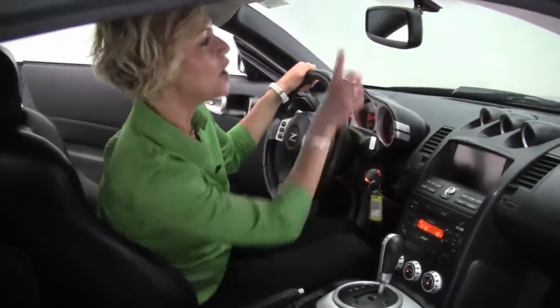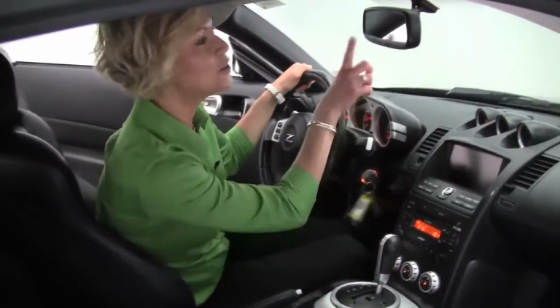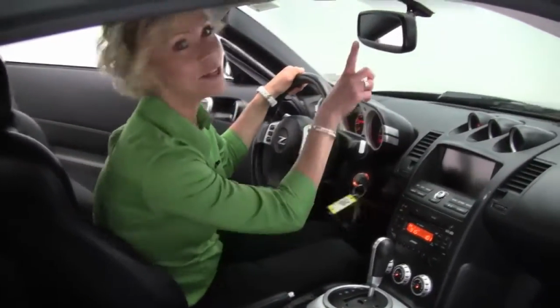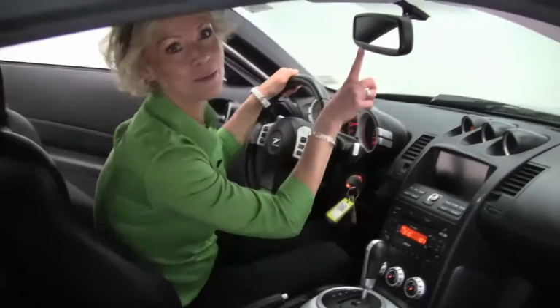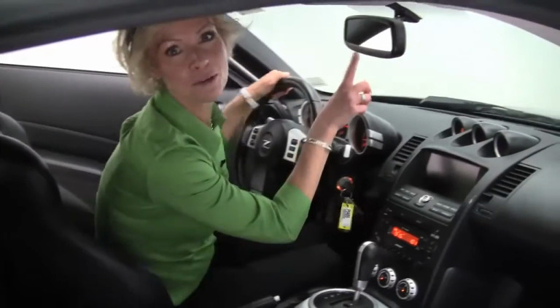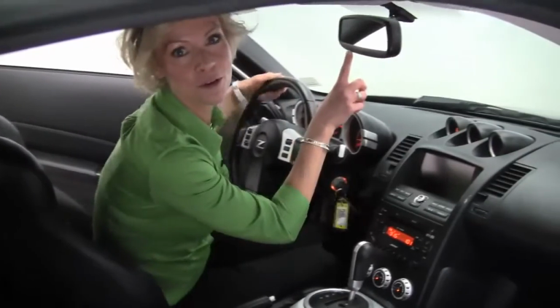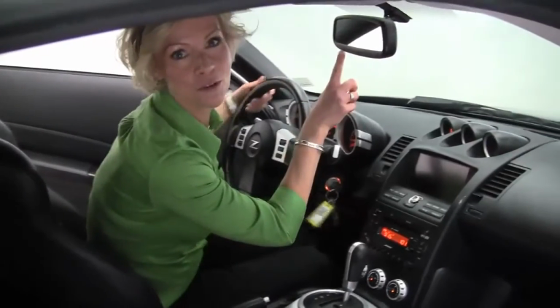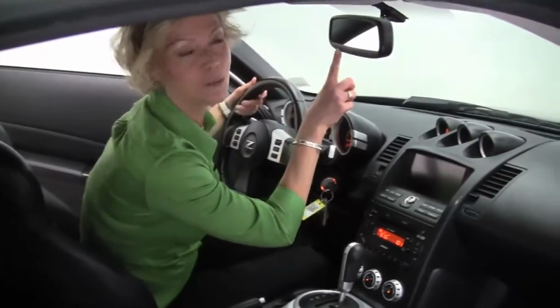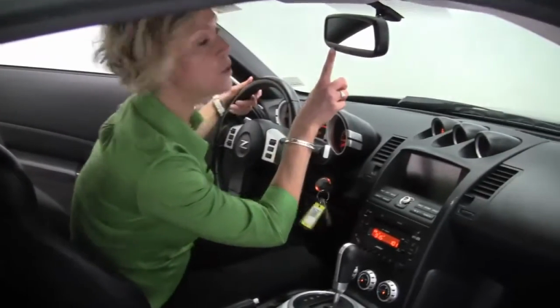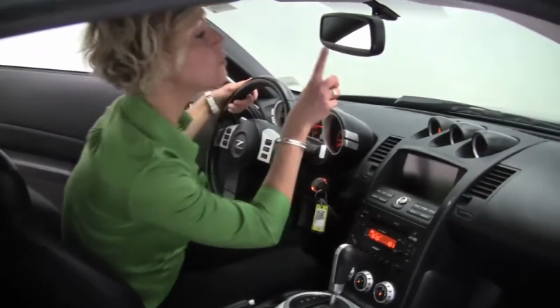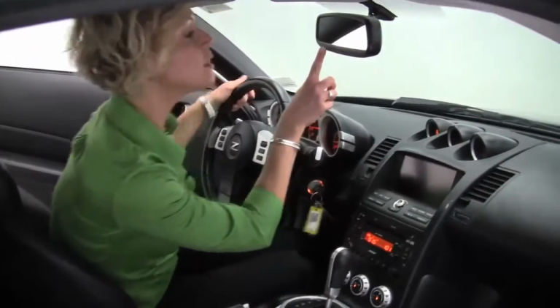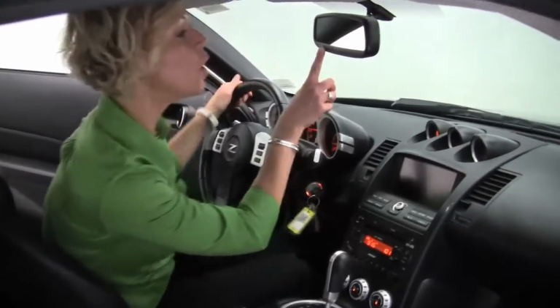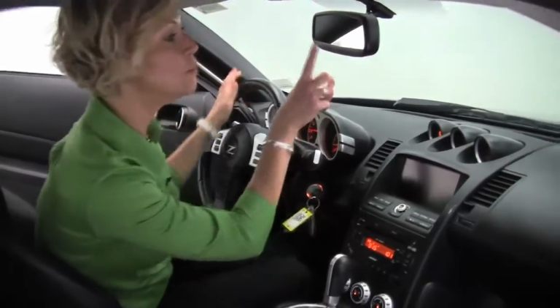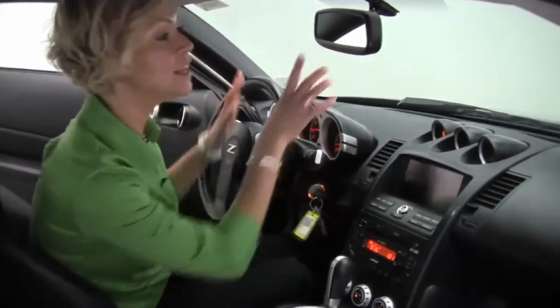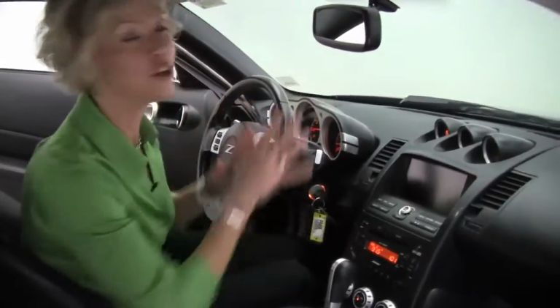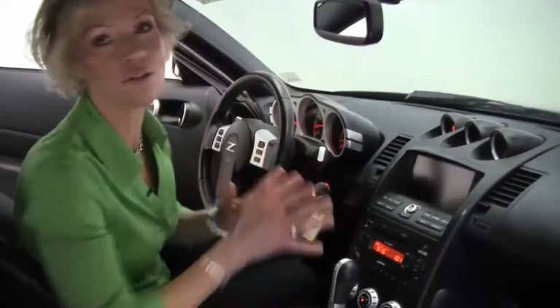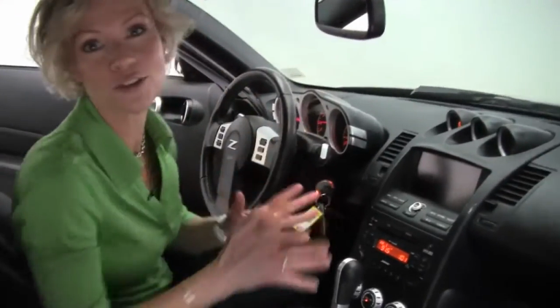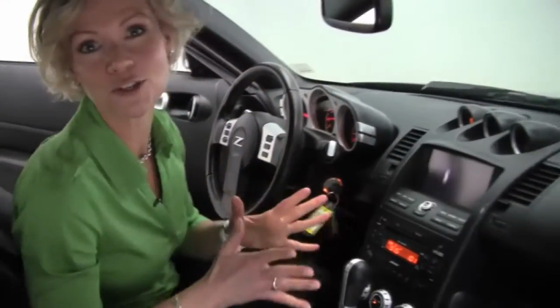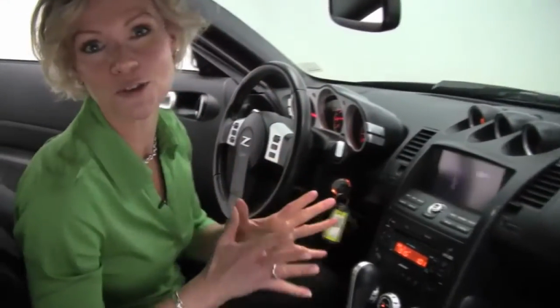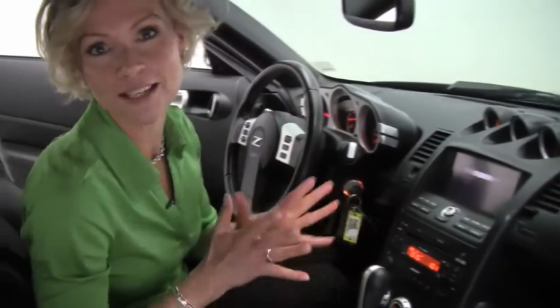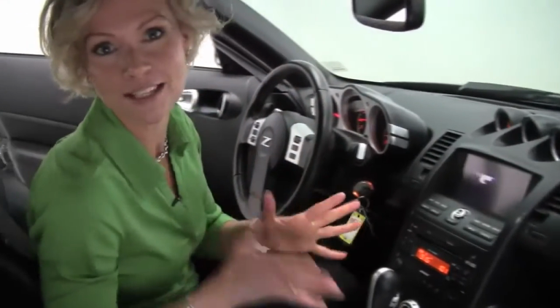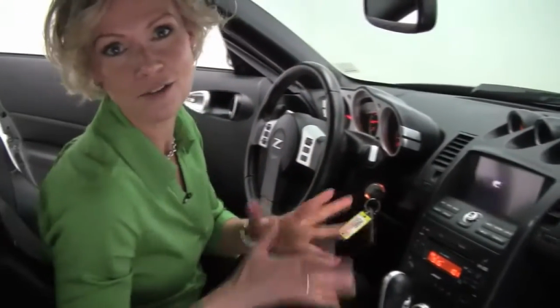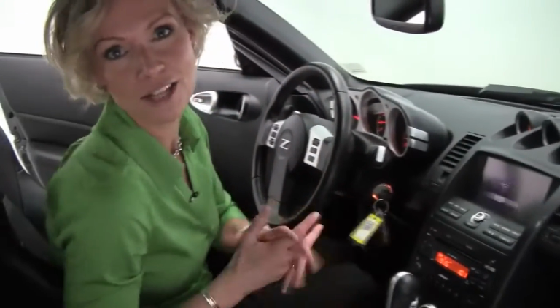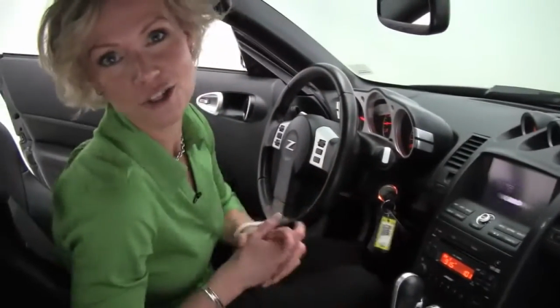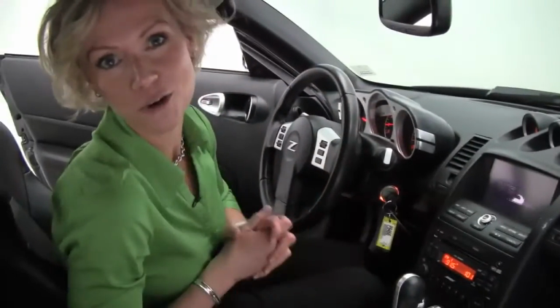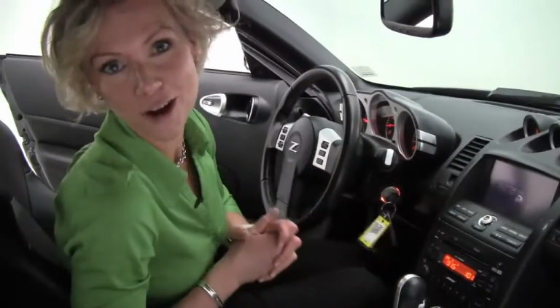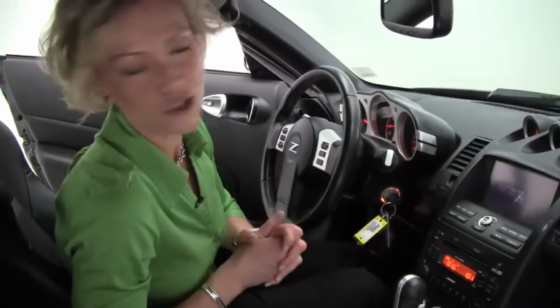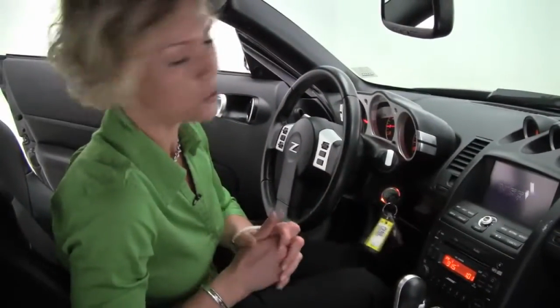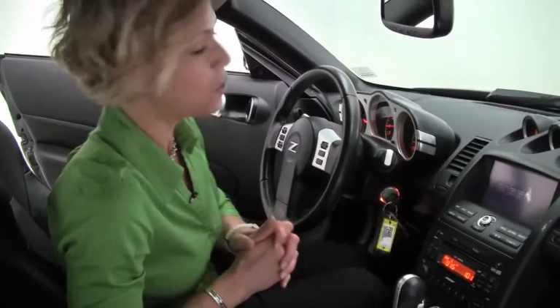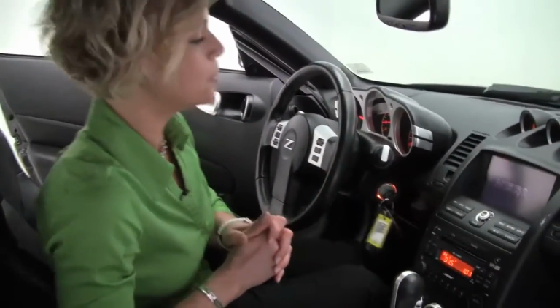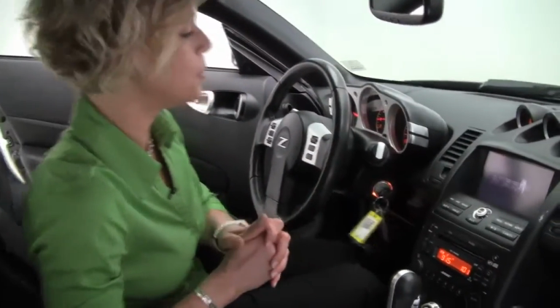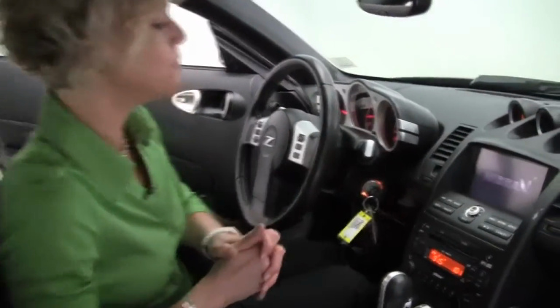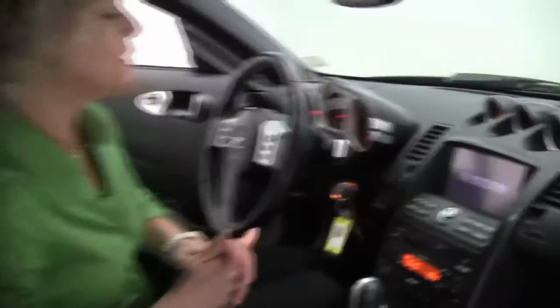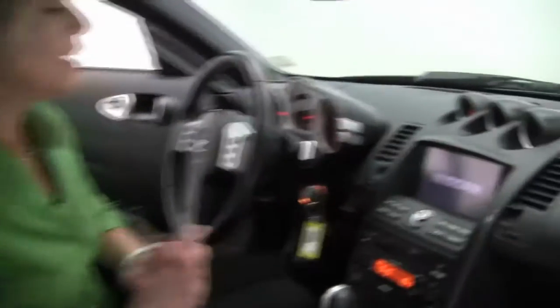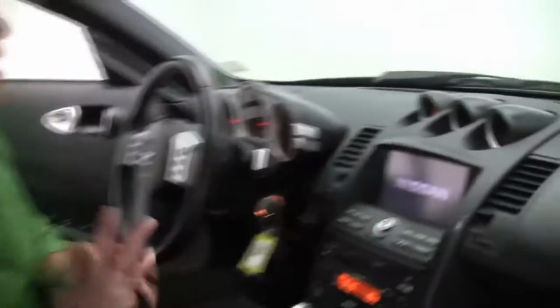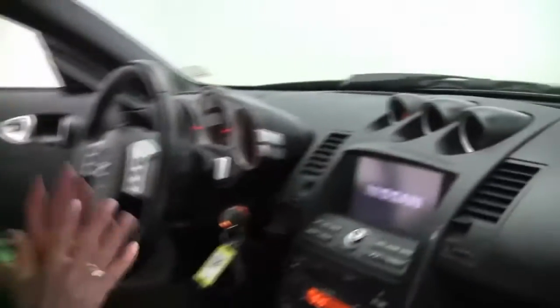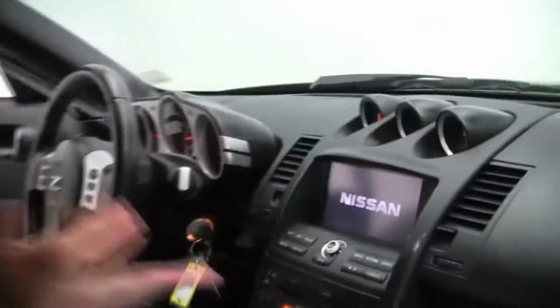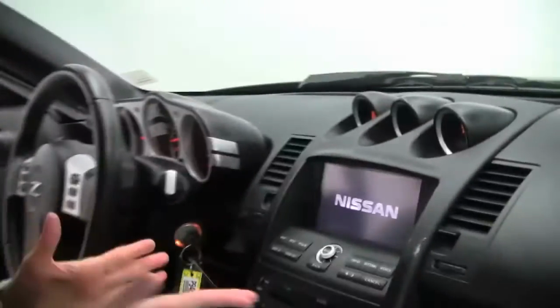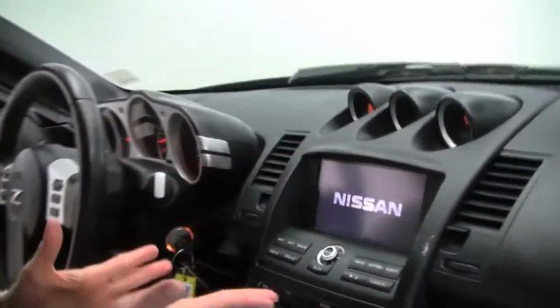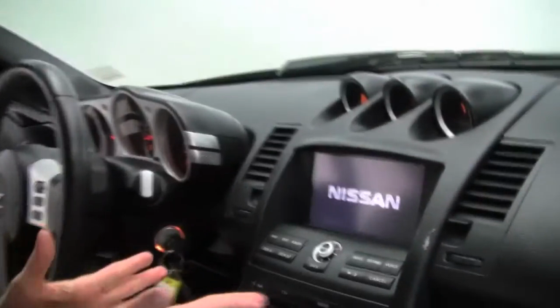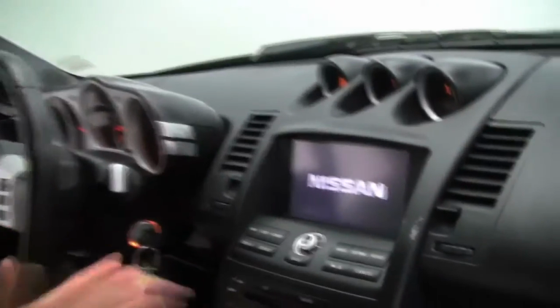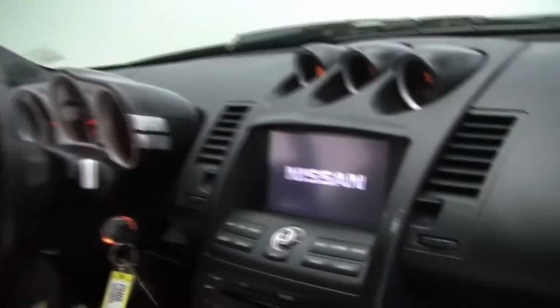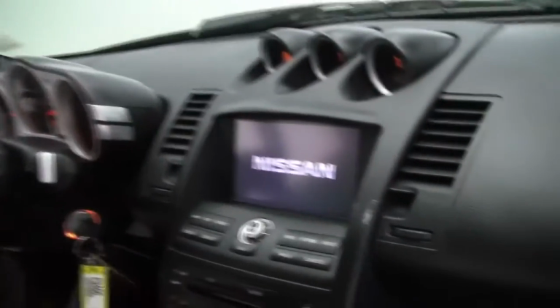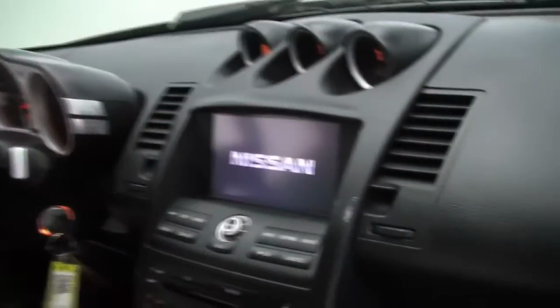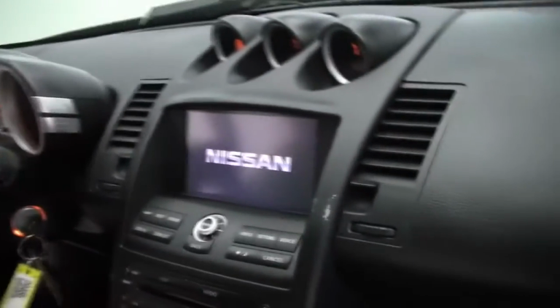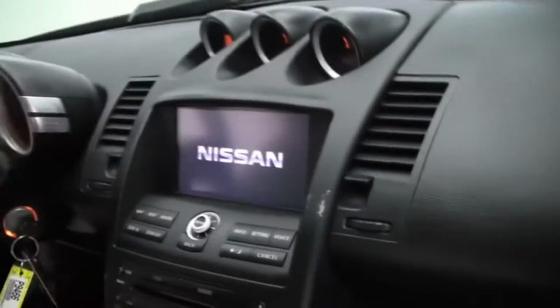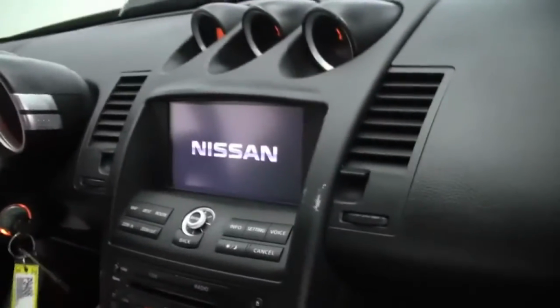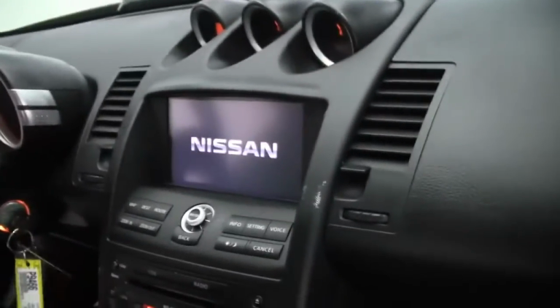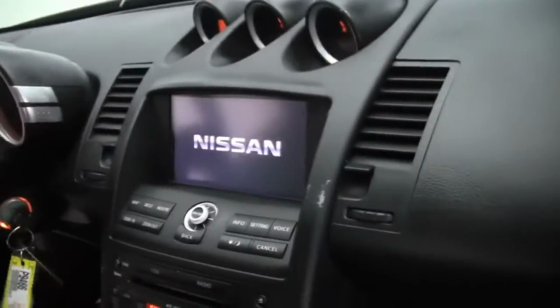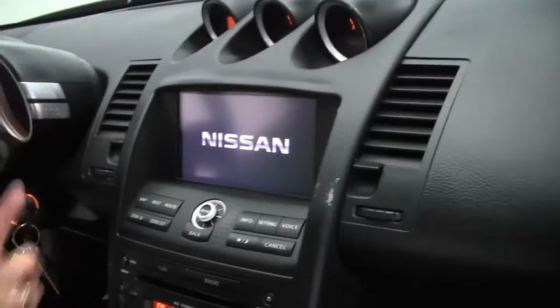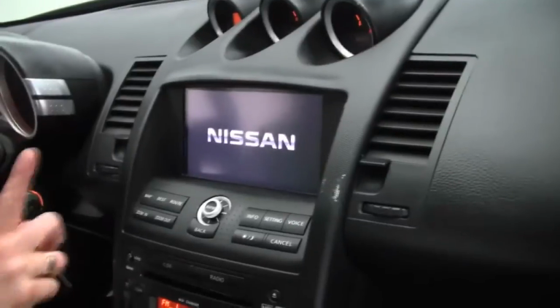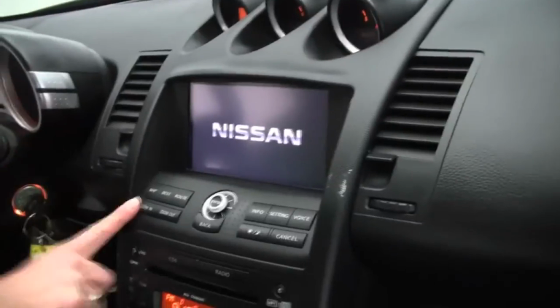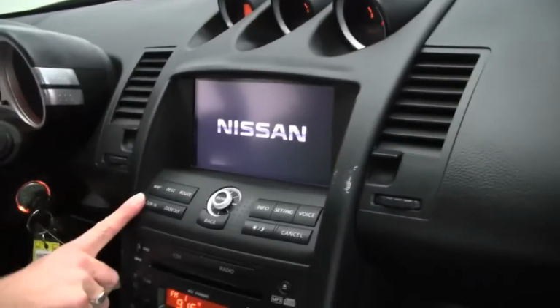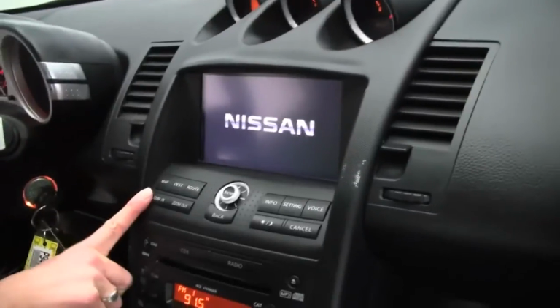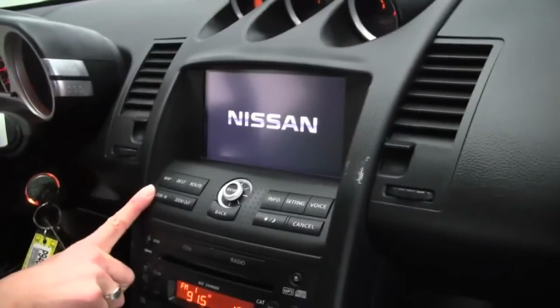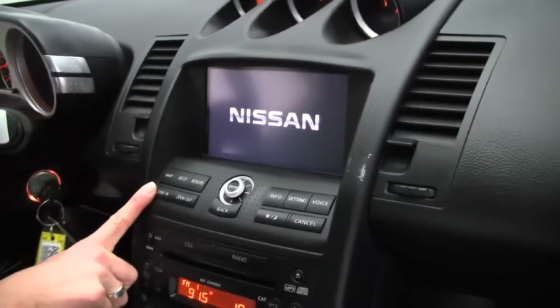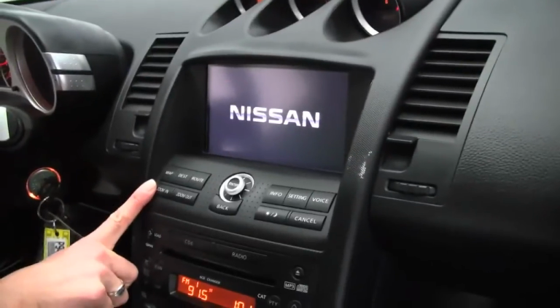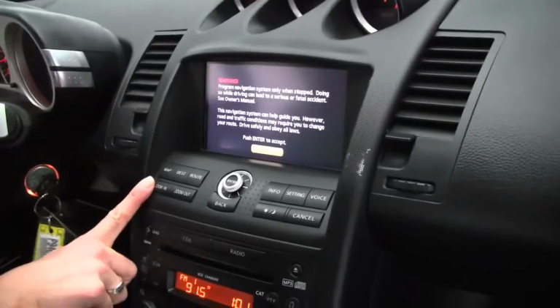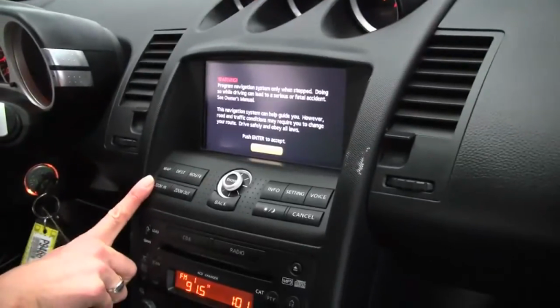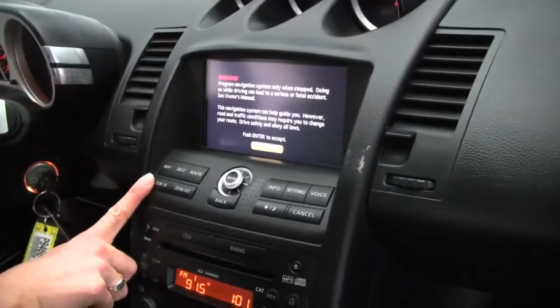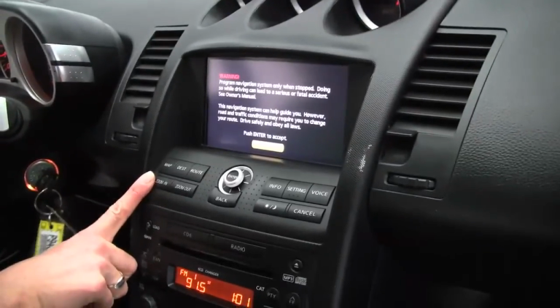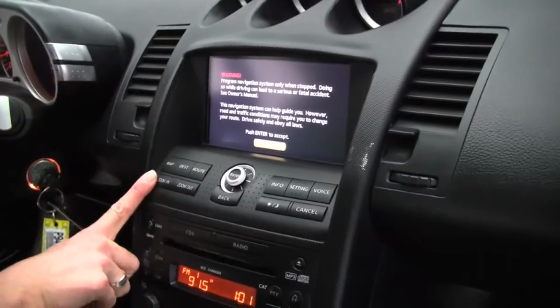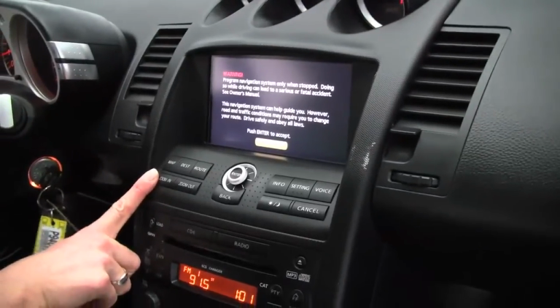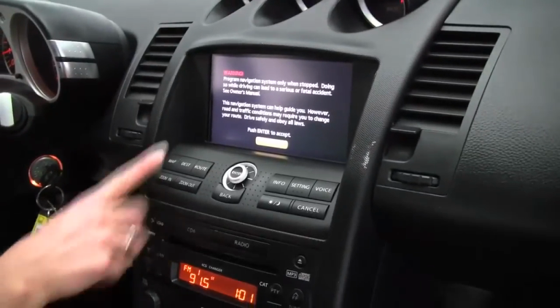Auto-dimming rearview mirror with Homelink Universal transceiver — that's your garage door opener. Factory-installed sound system. Hard drive navigation system.